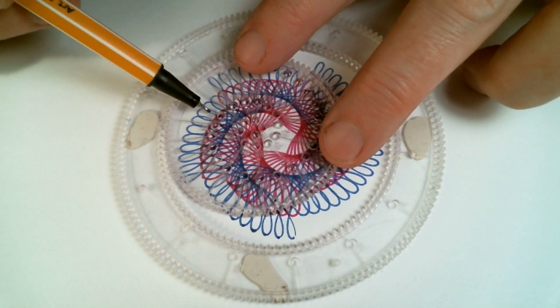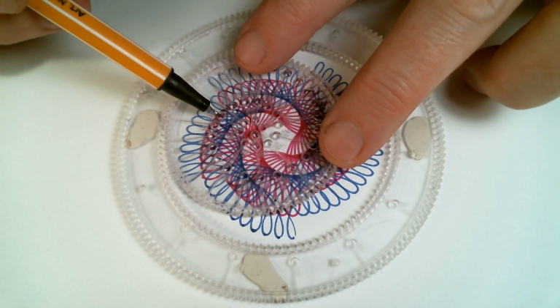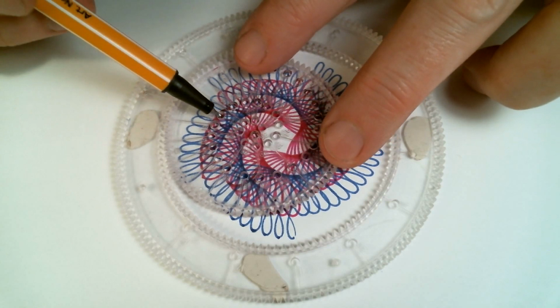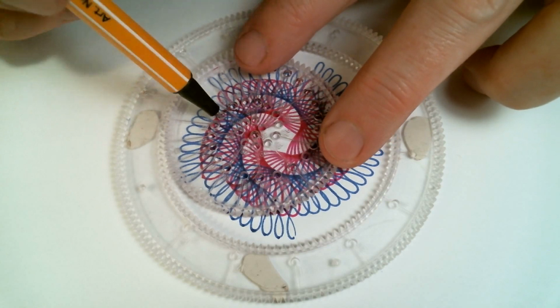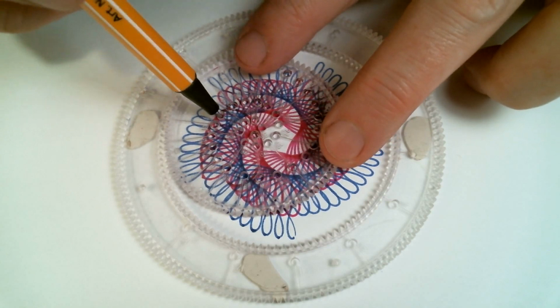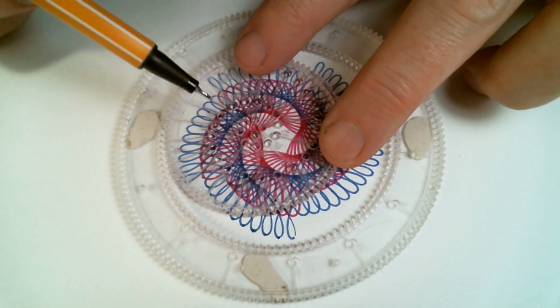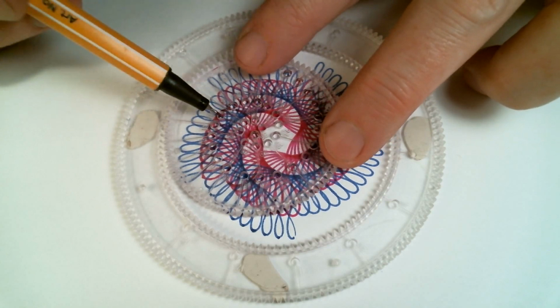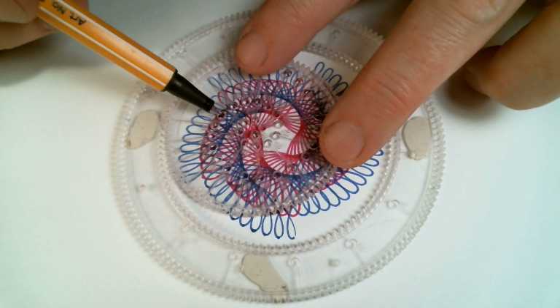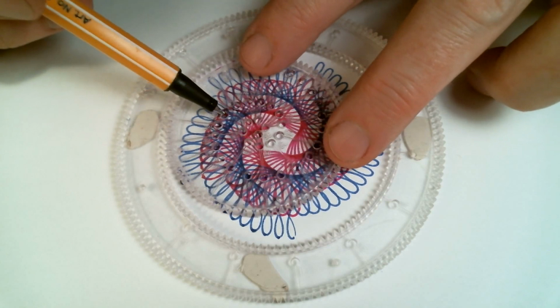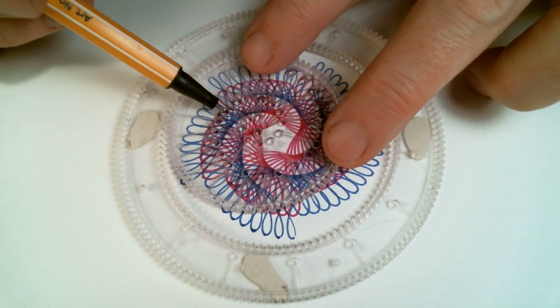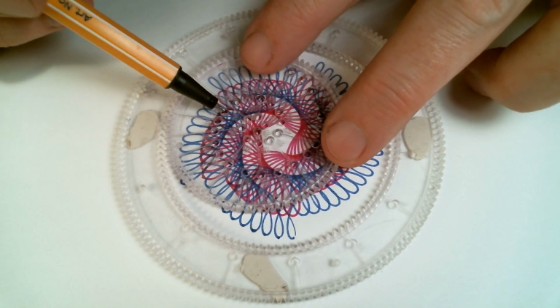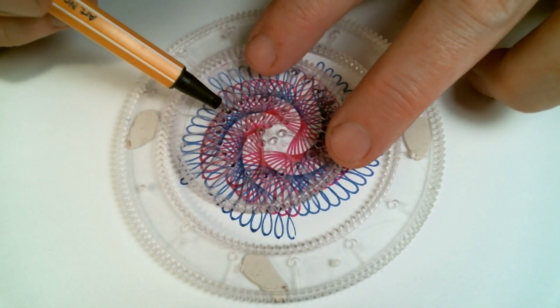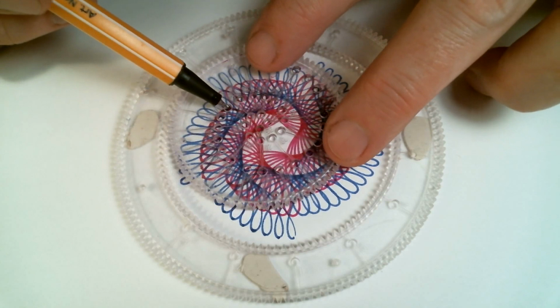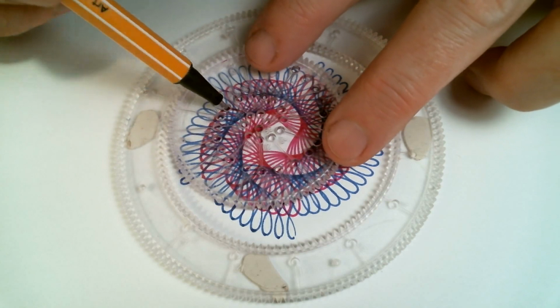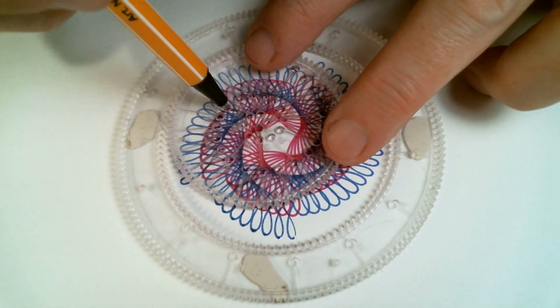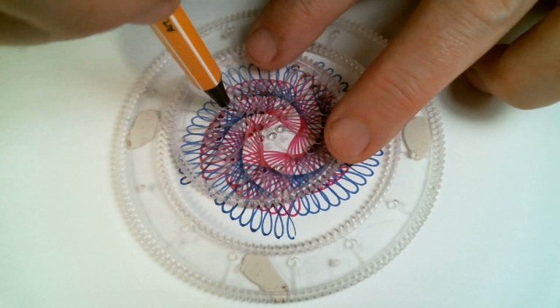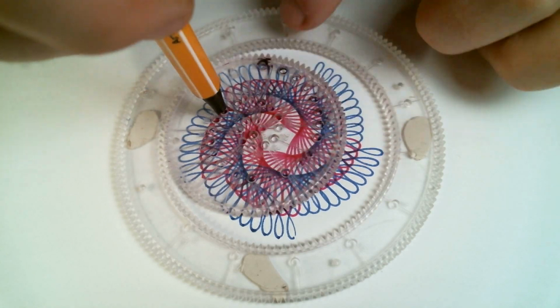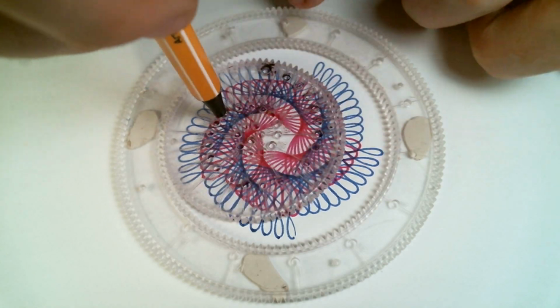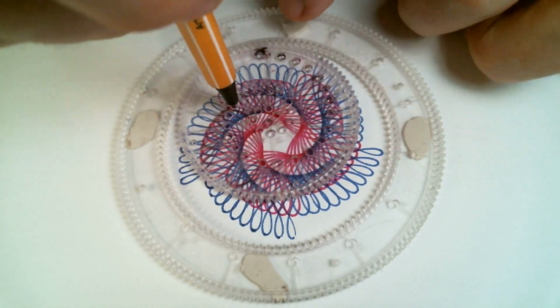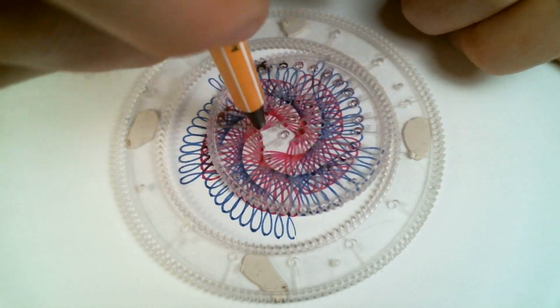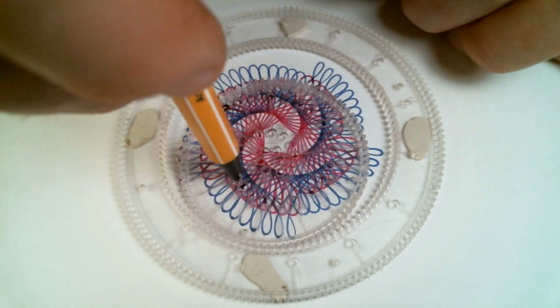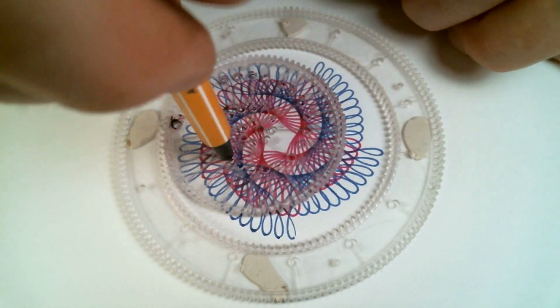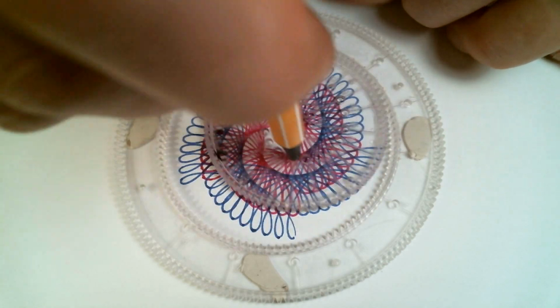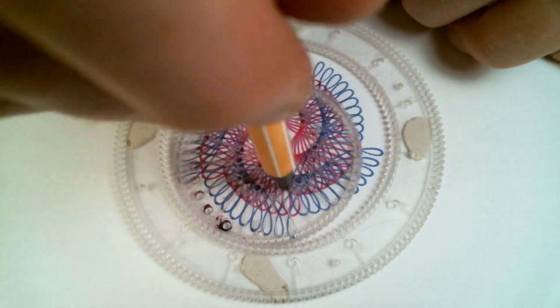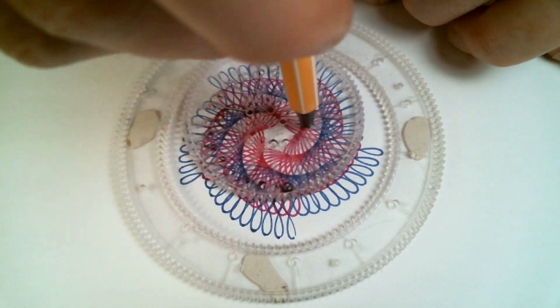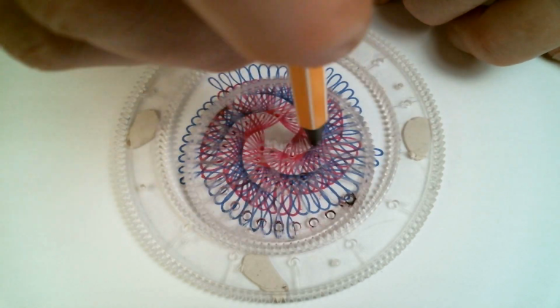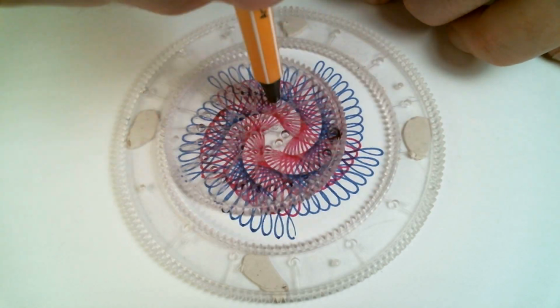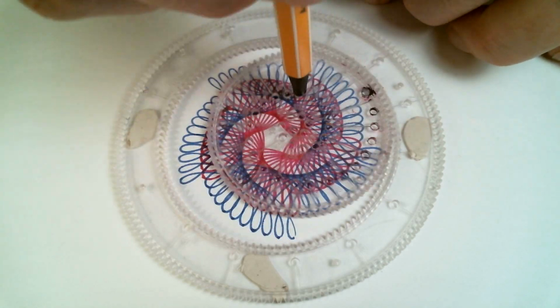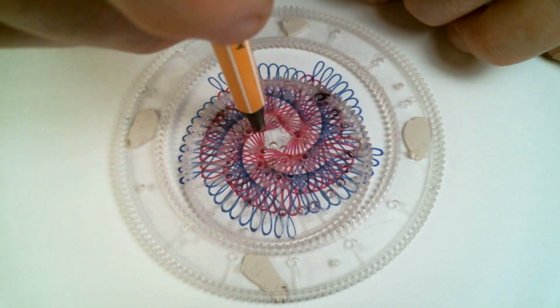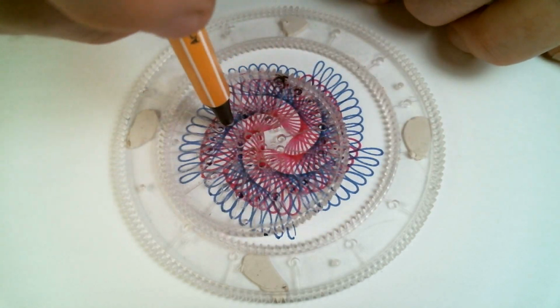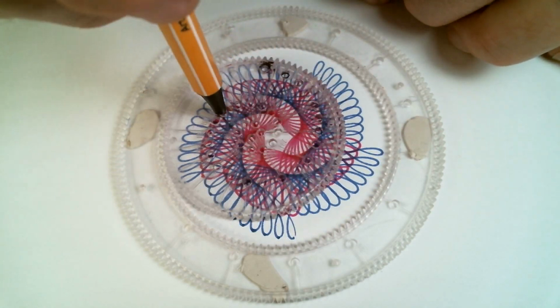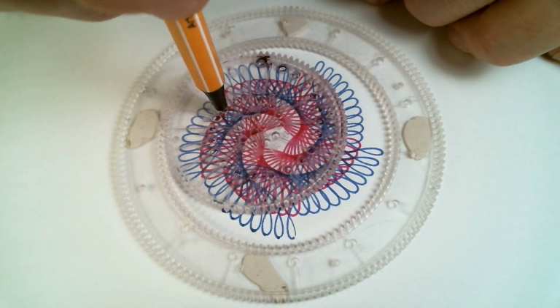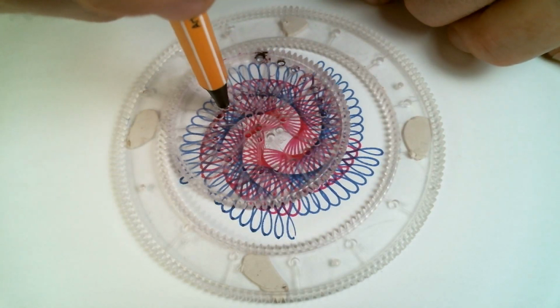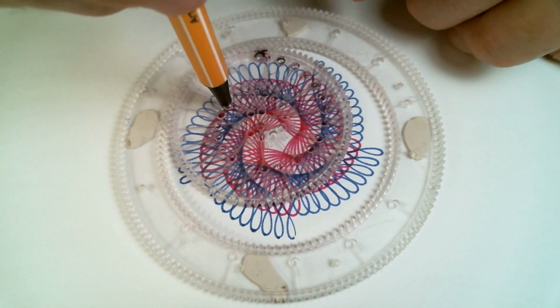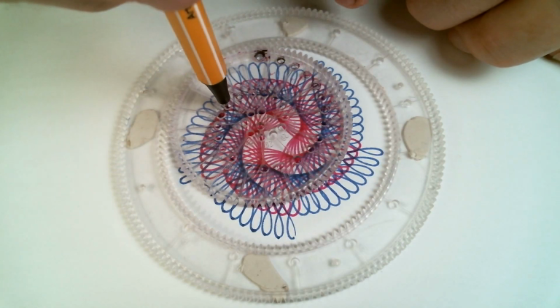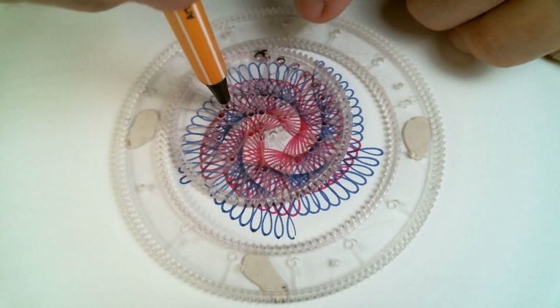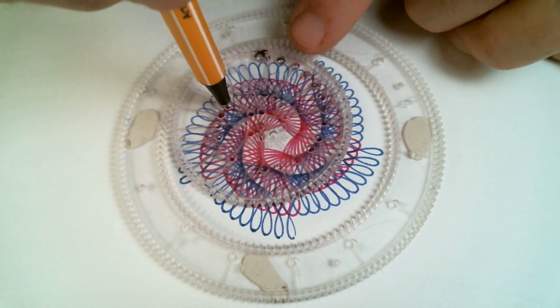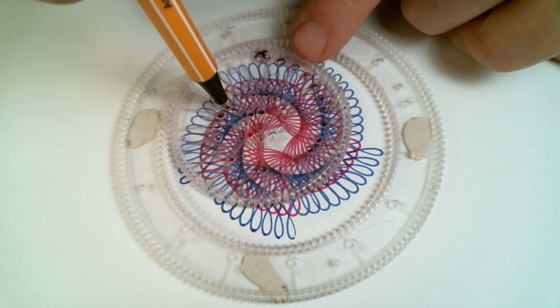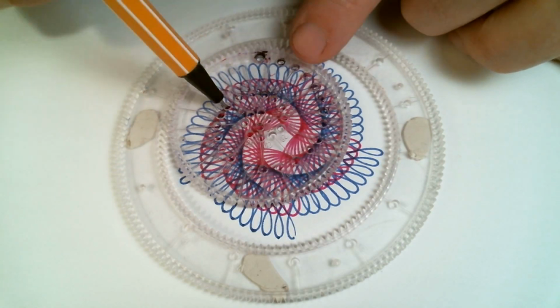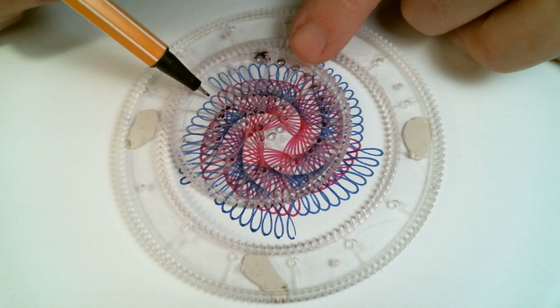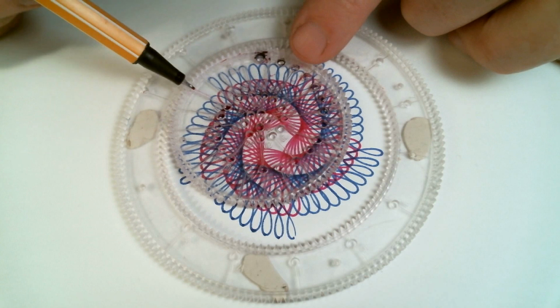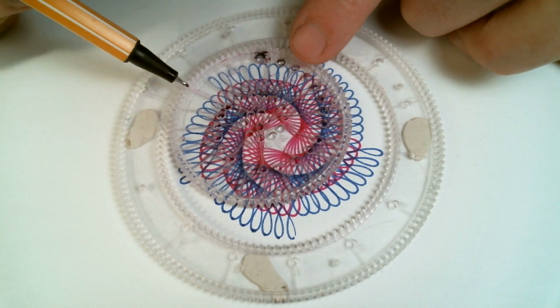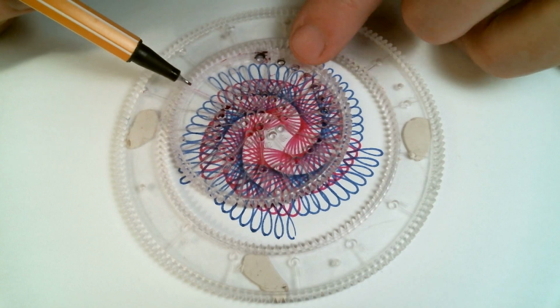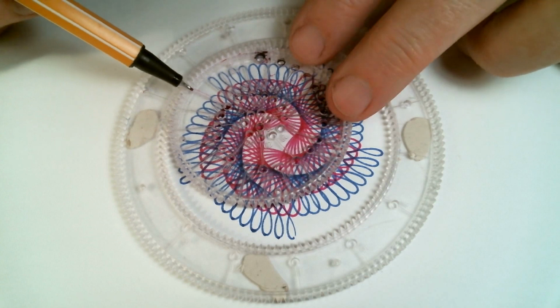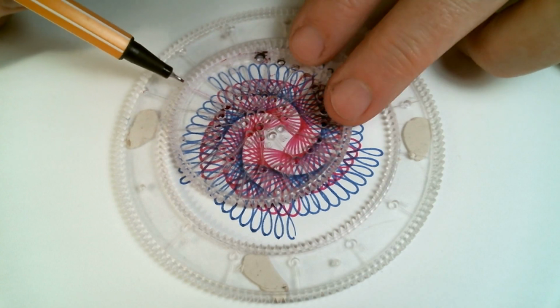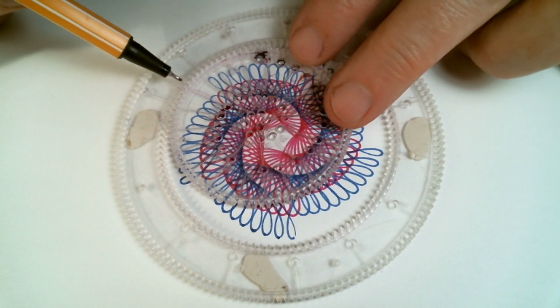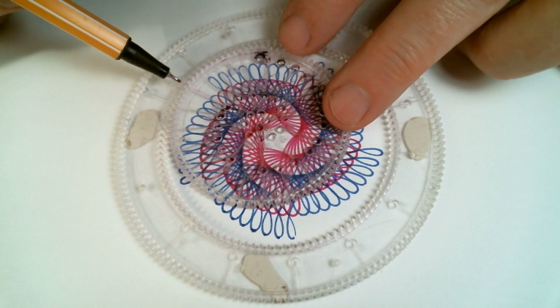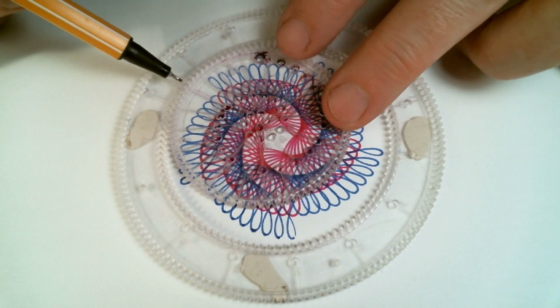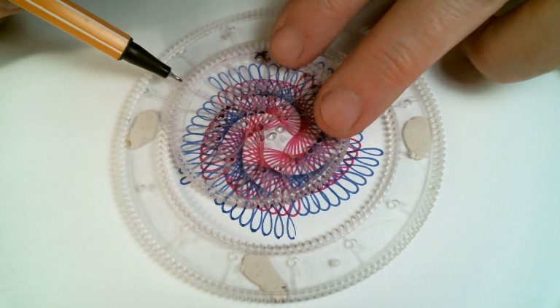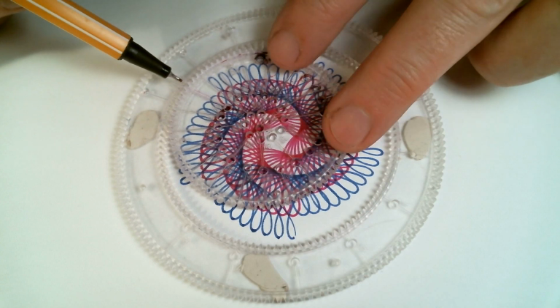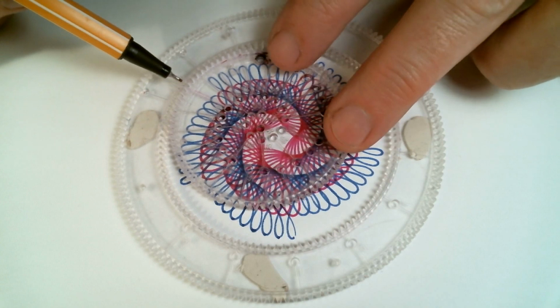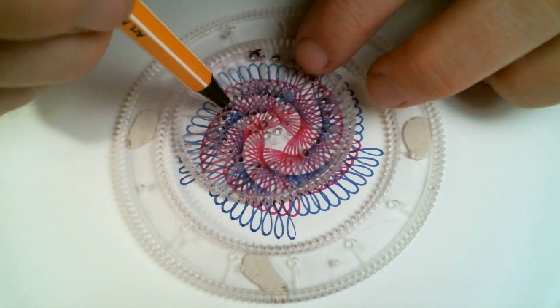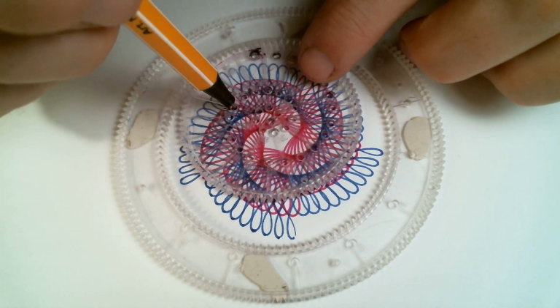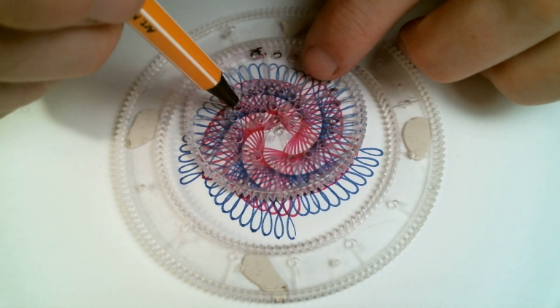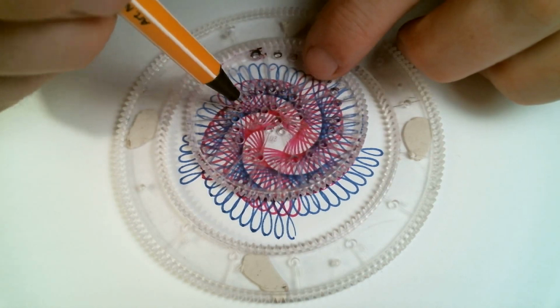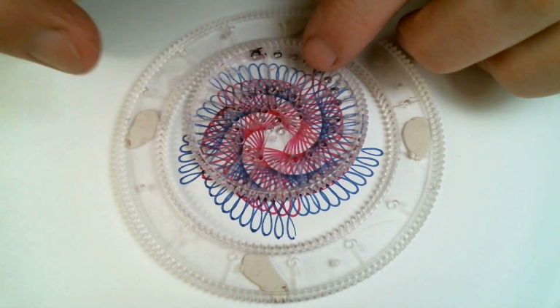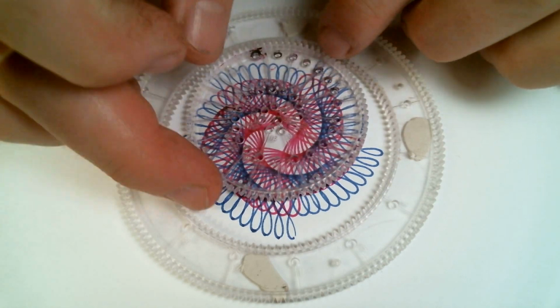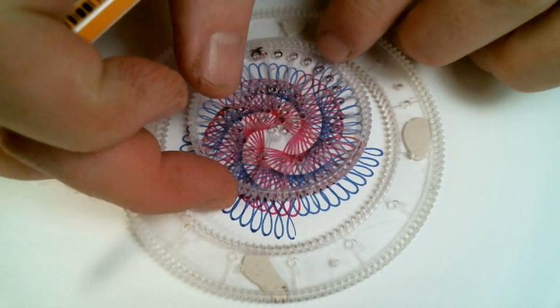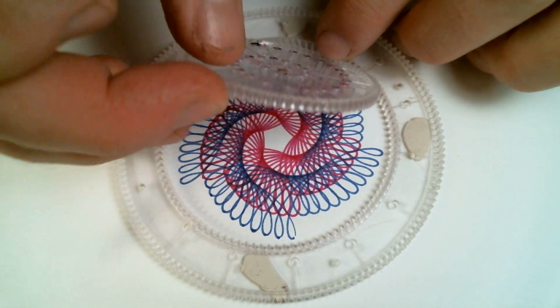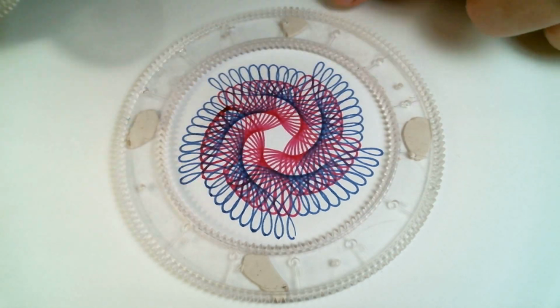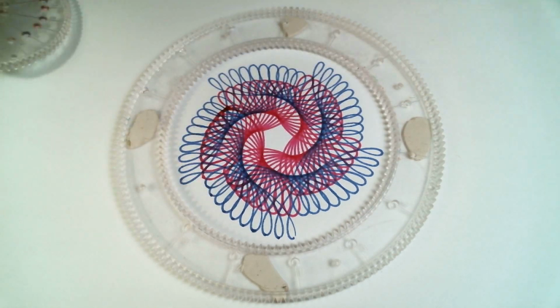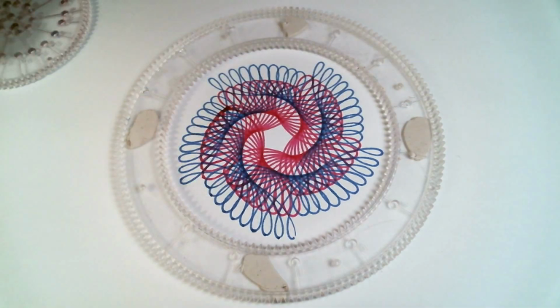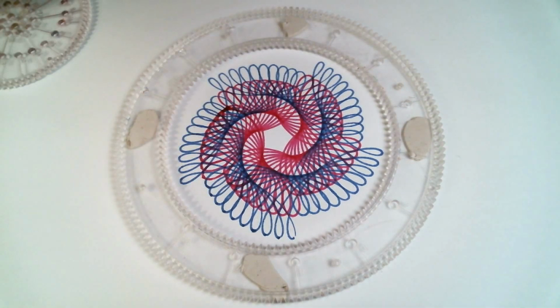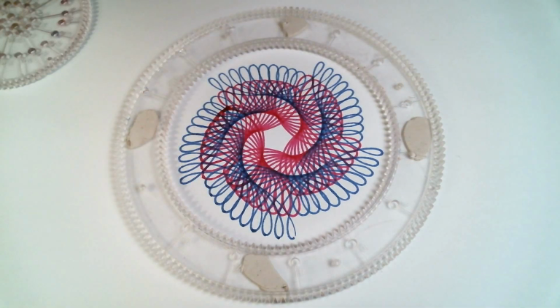See how the pentagon in the middle gets smaller and smaller as you go along. There, I'm finished.